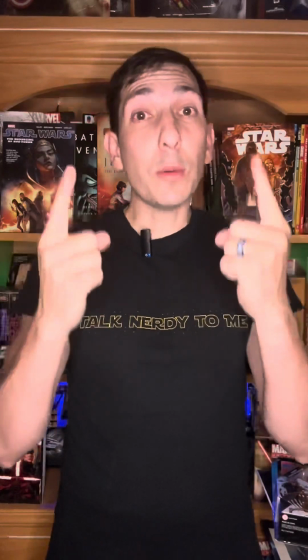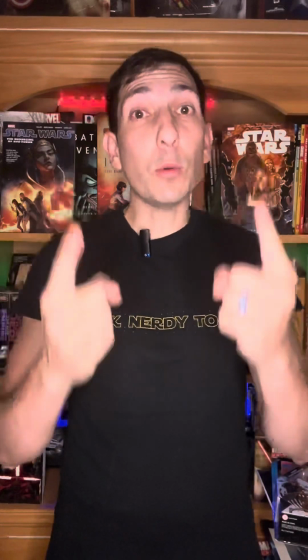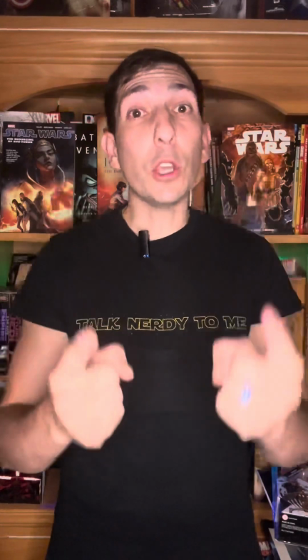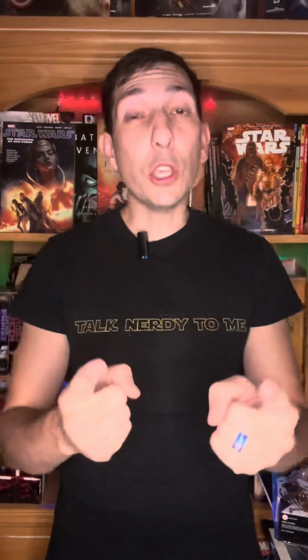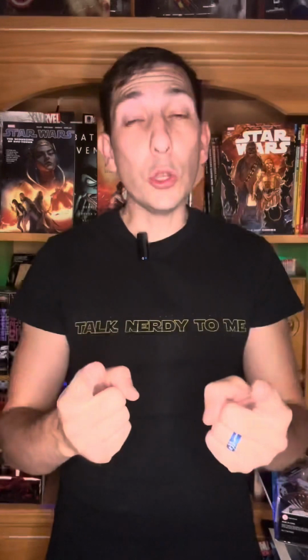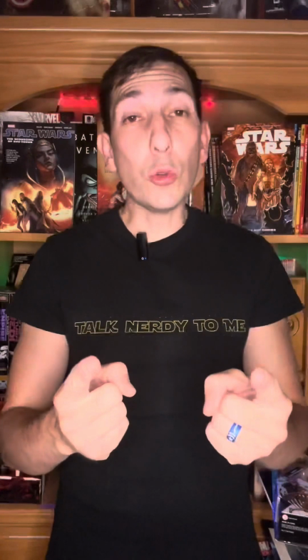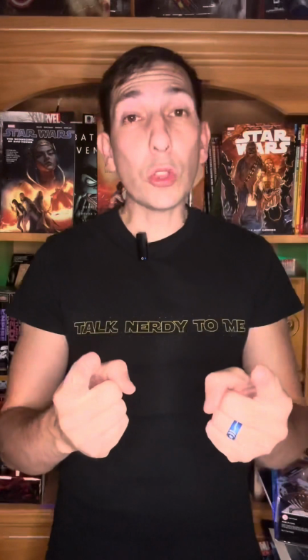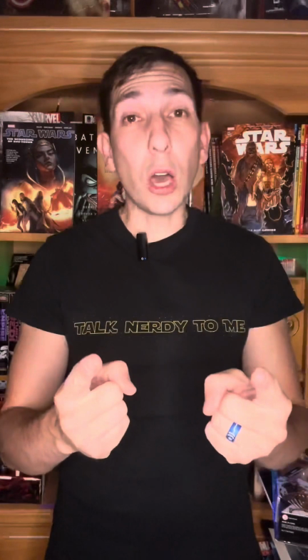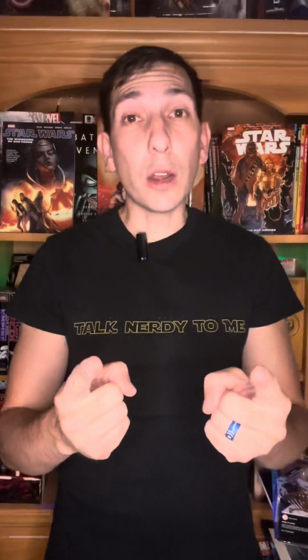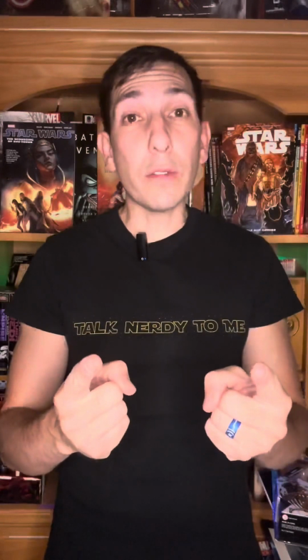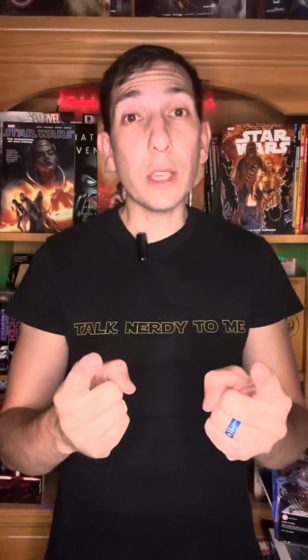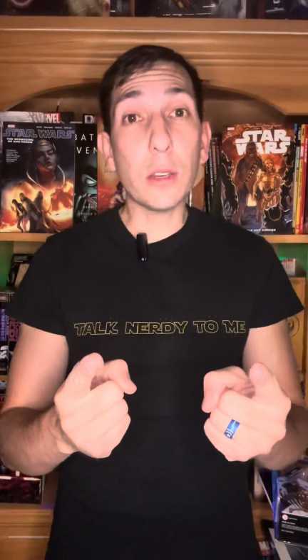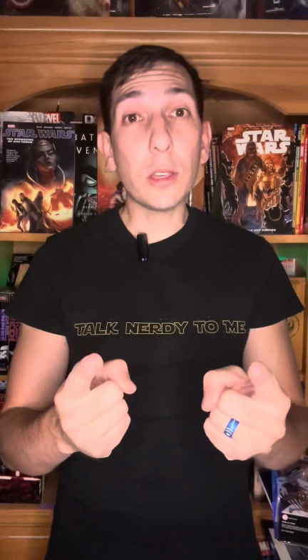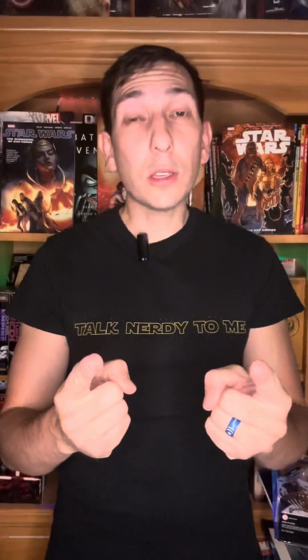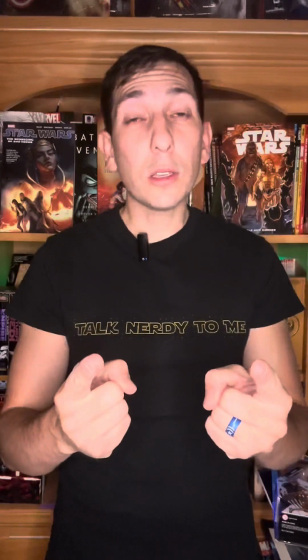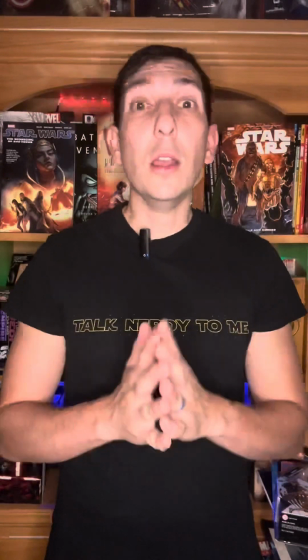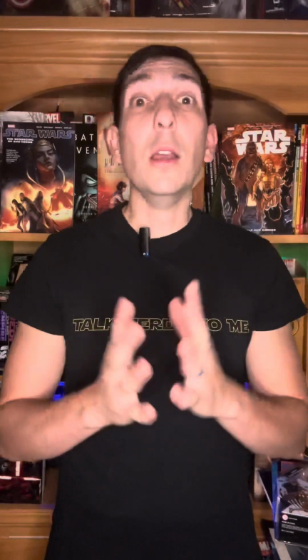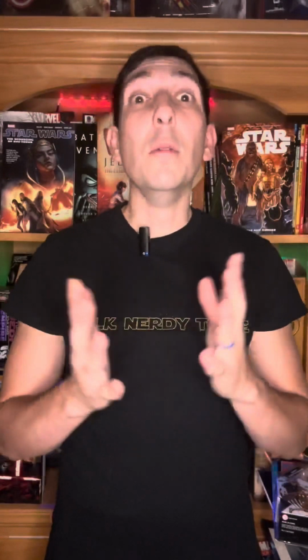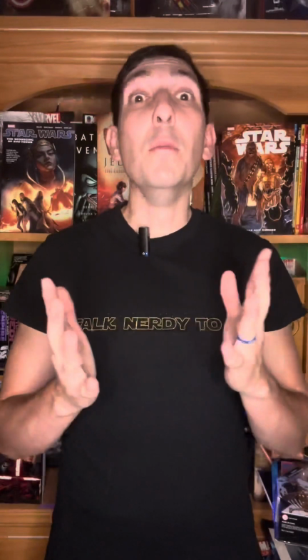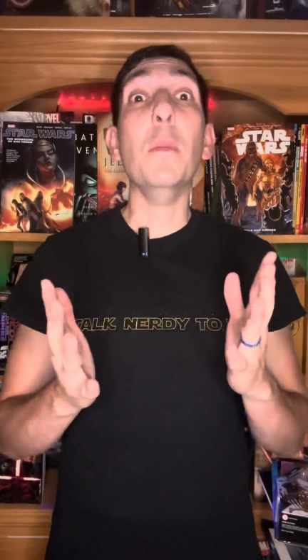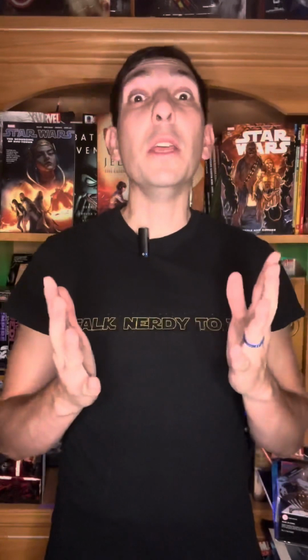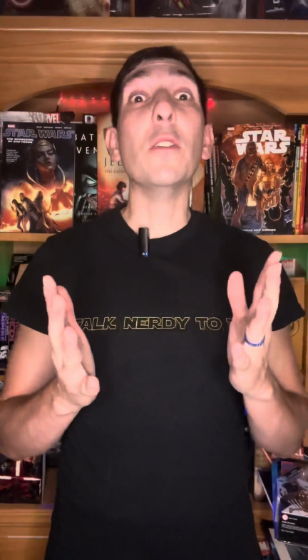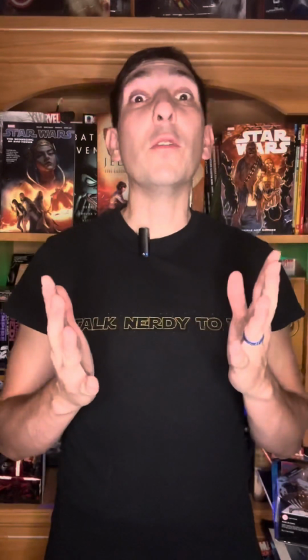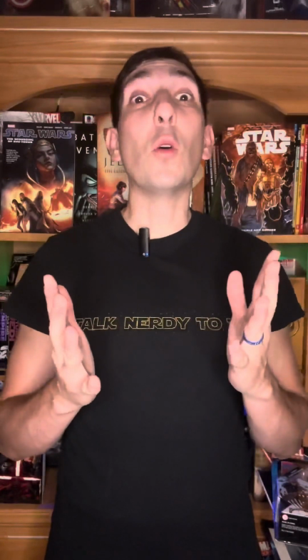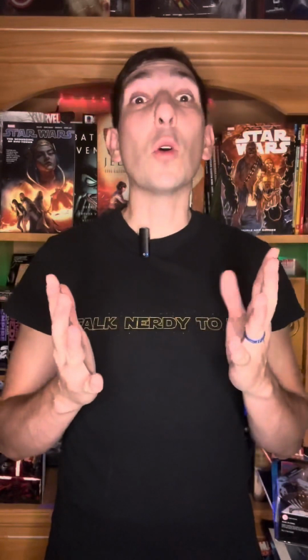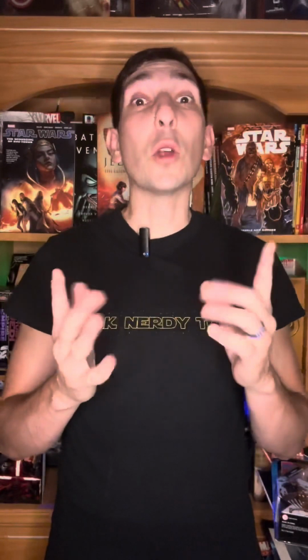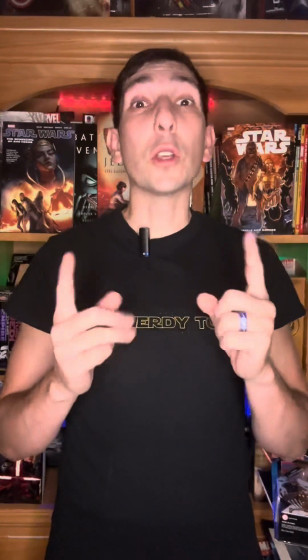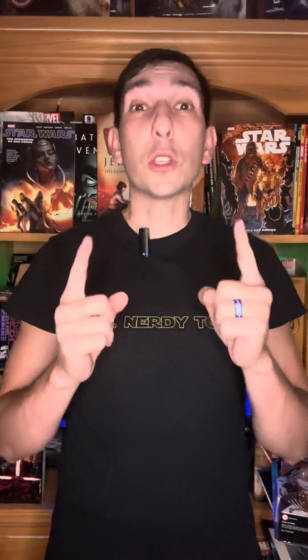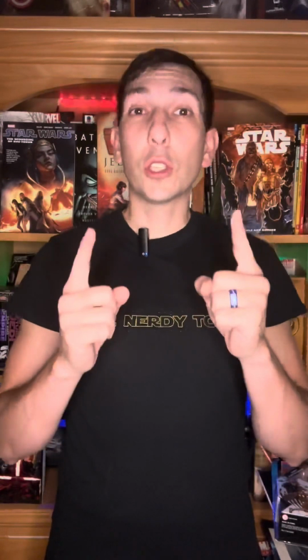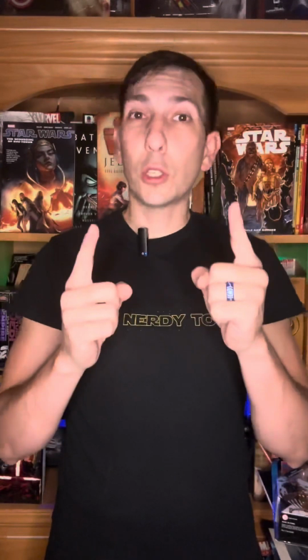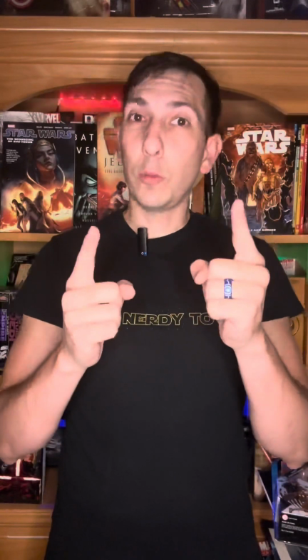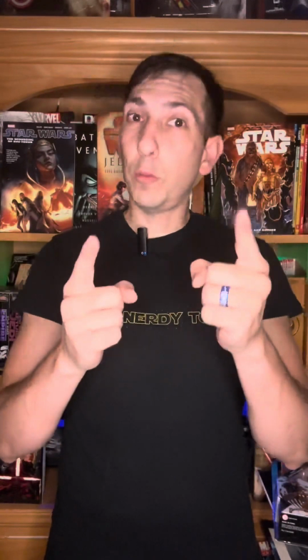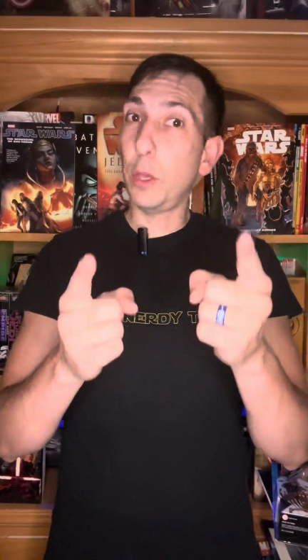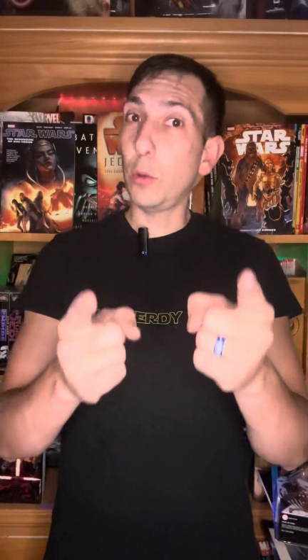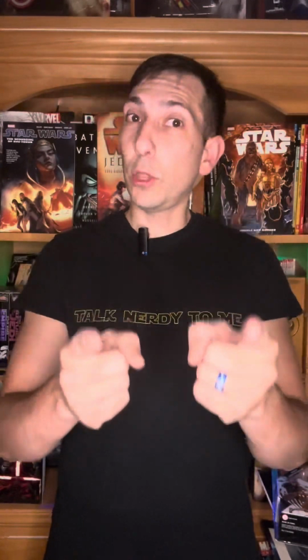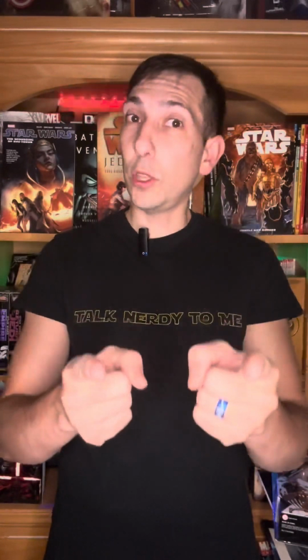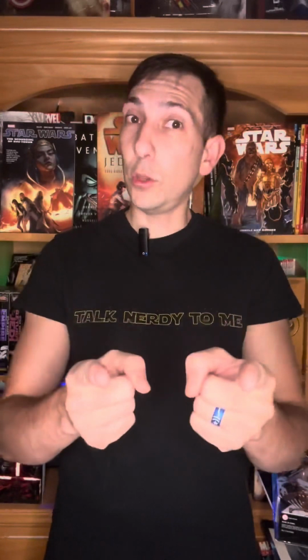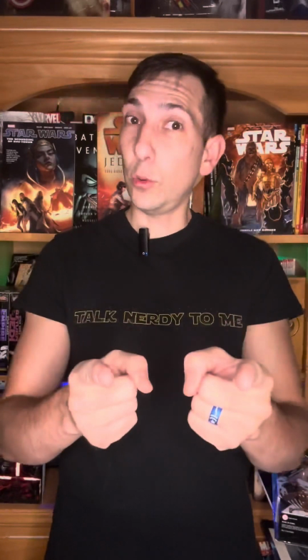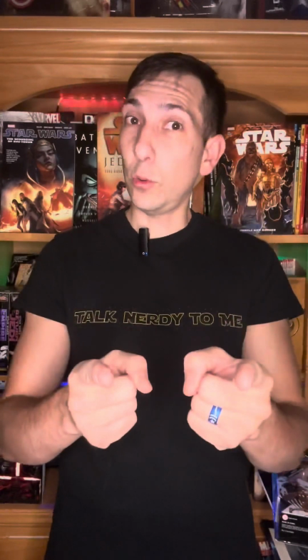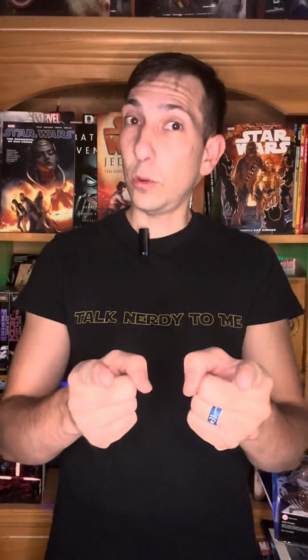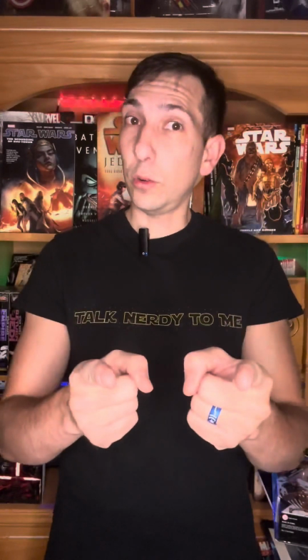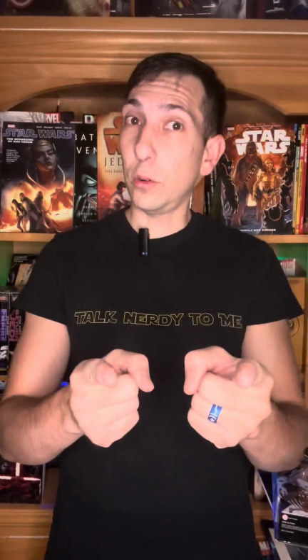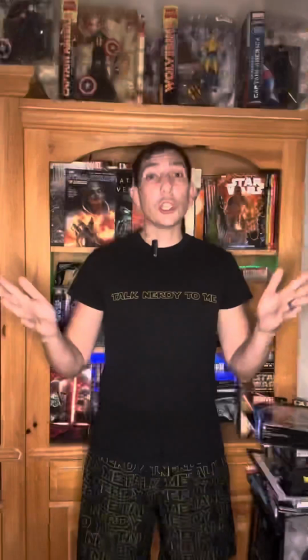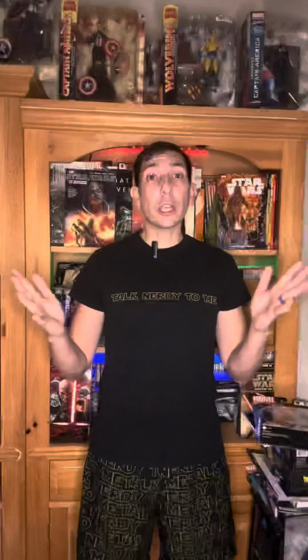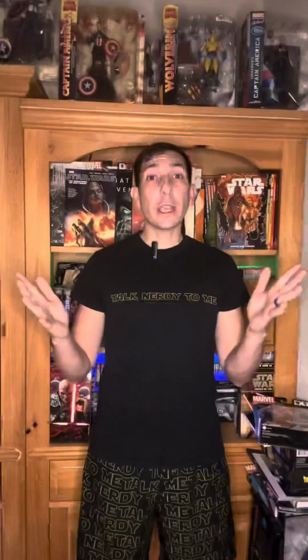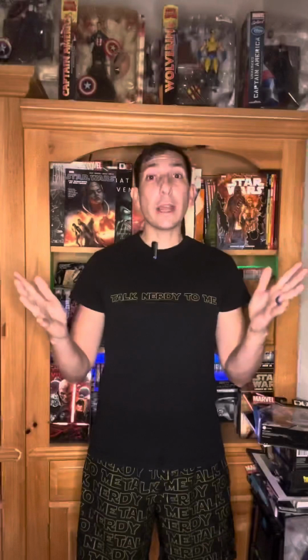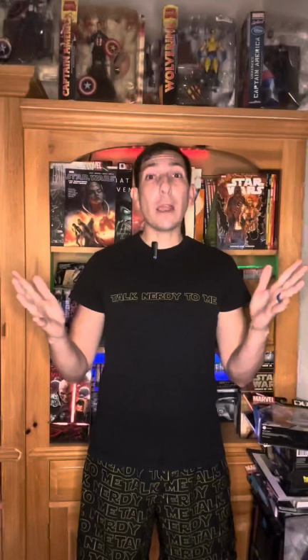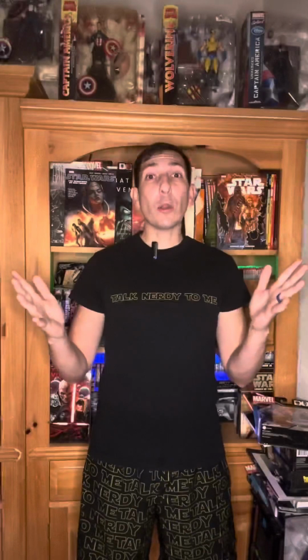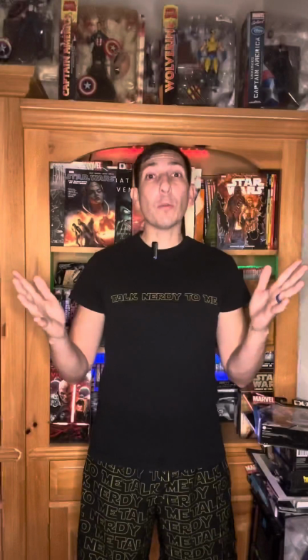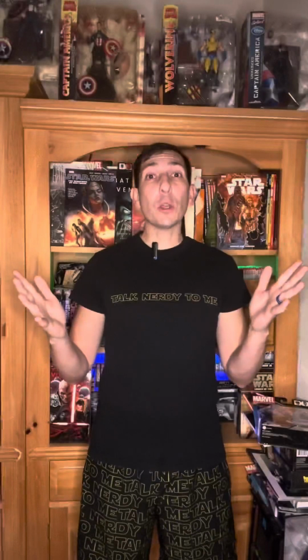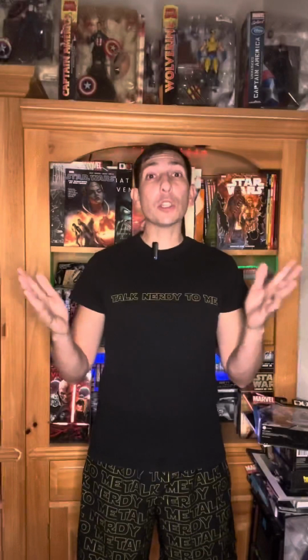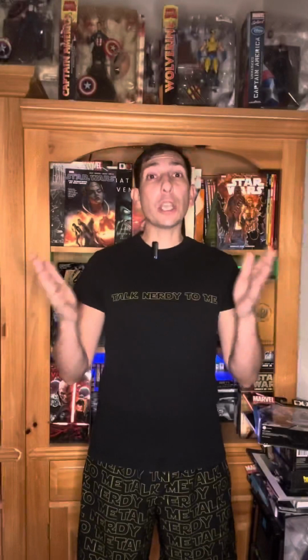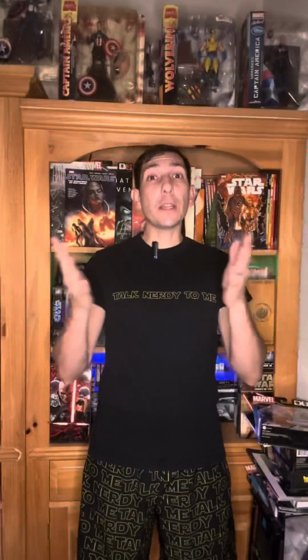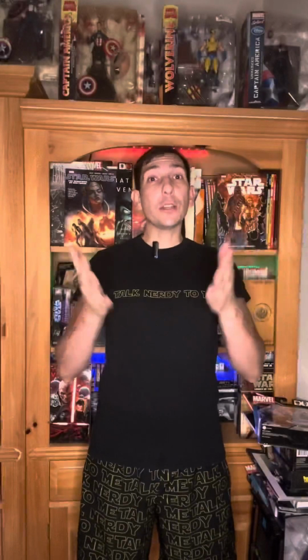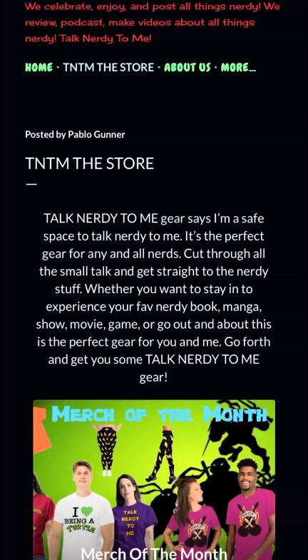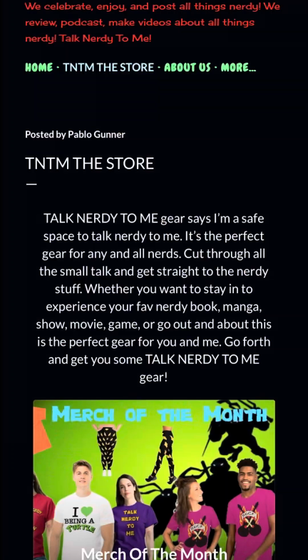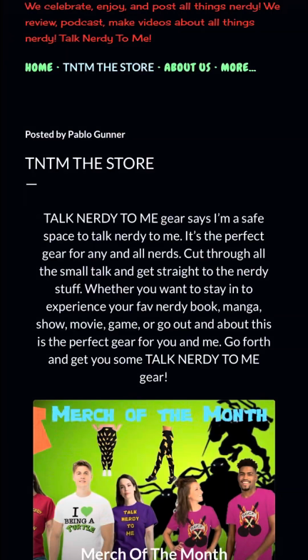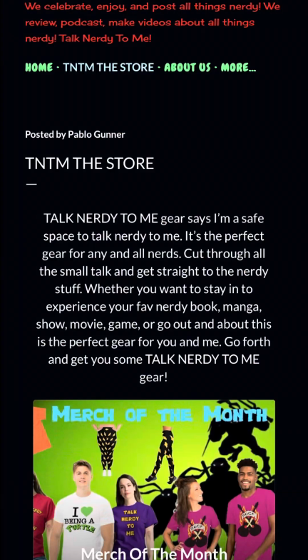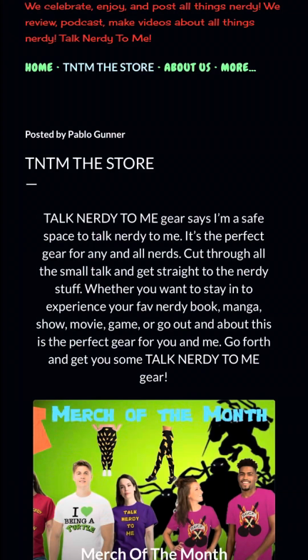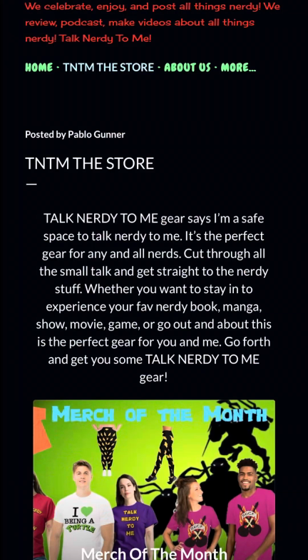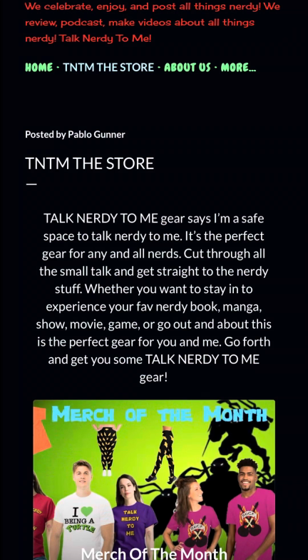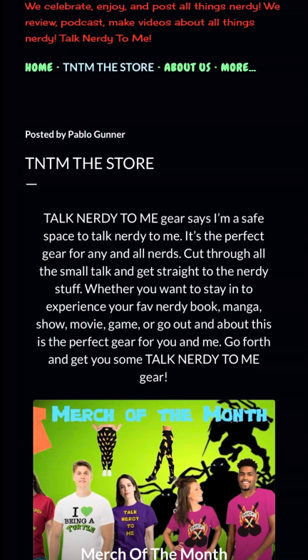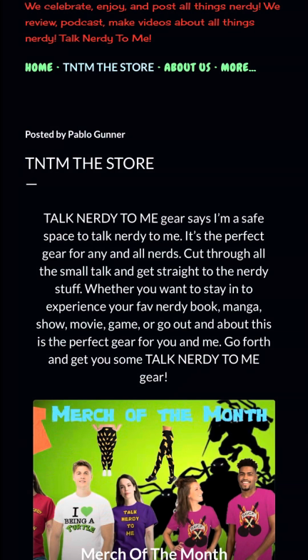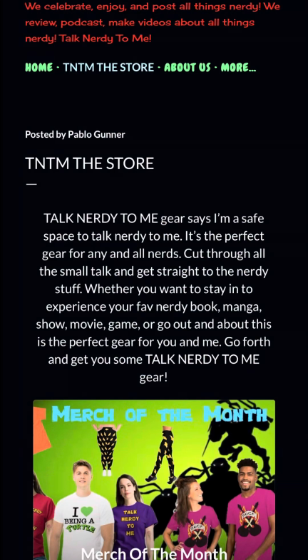Must see, must stream. Talk nerdy to me — tell me what you thought of it. May the Force be with you. Check out our merch at TNTM The Store.